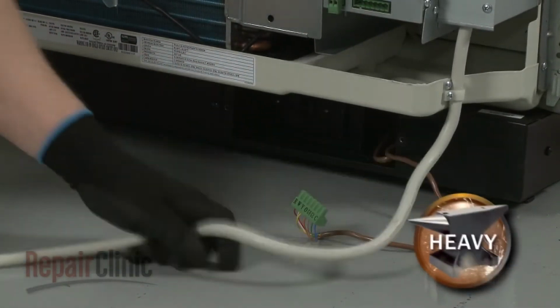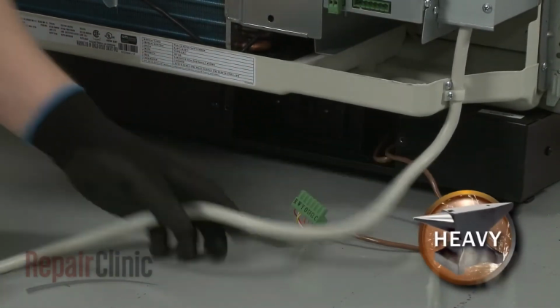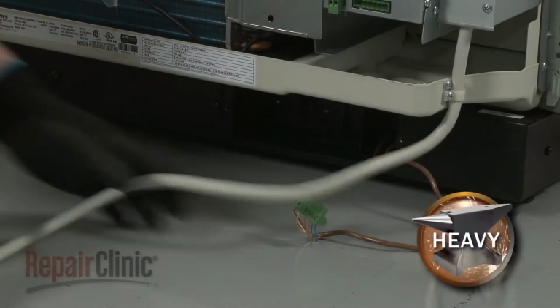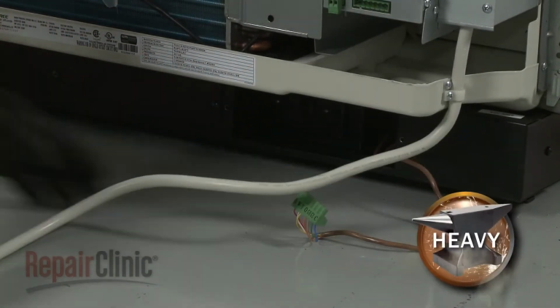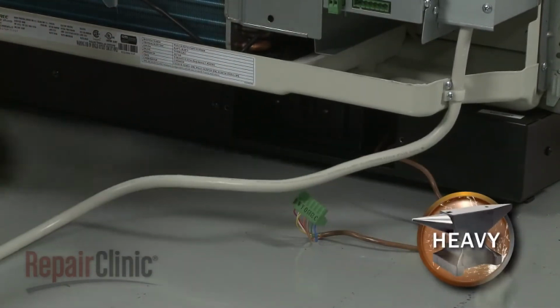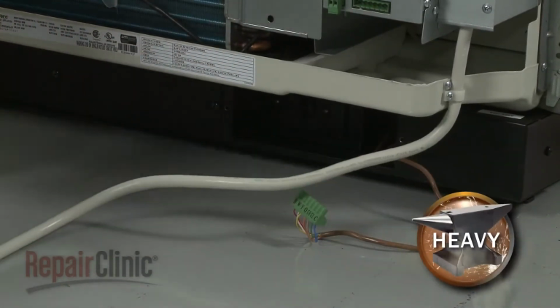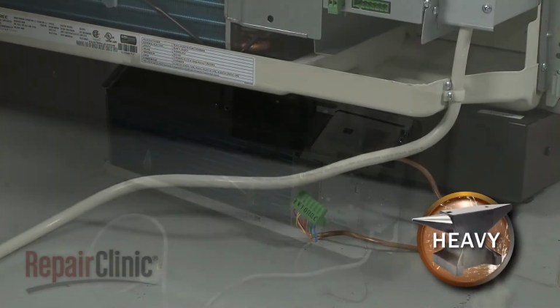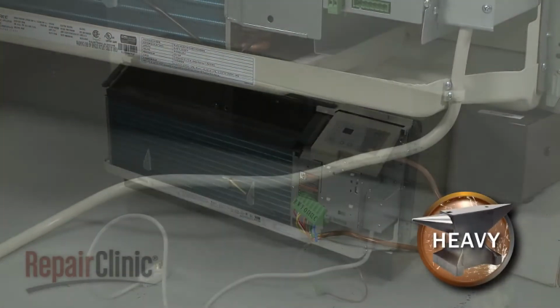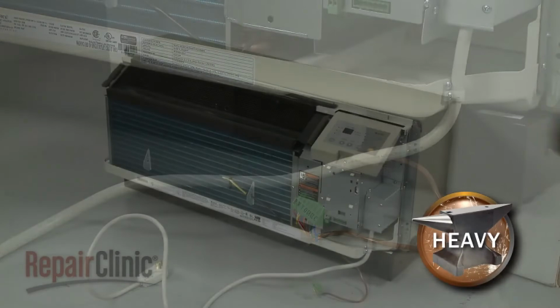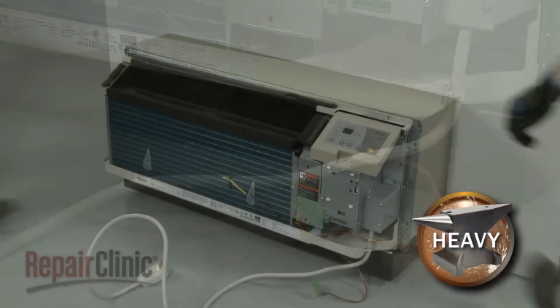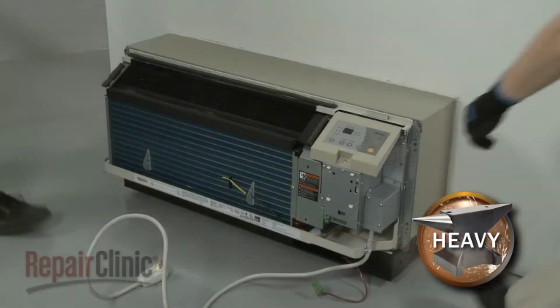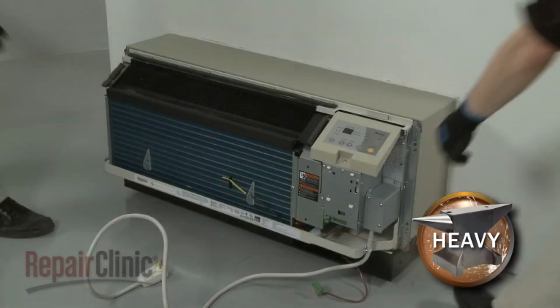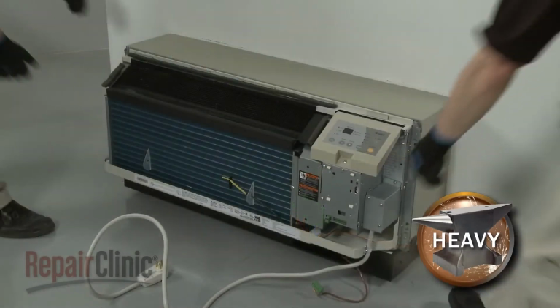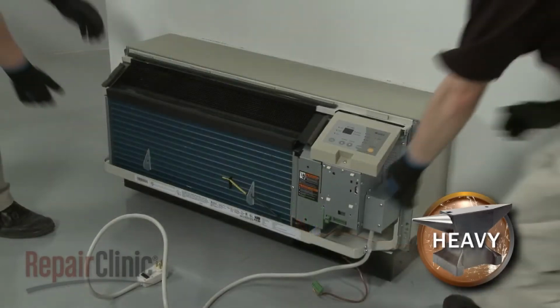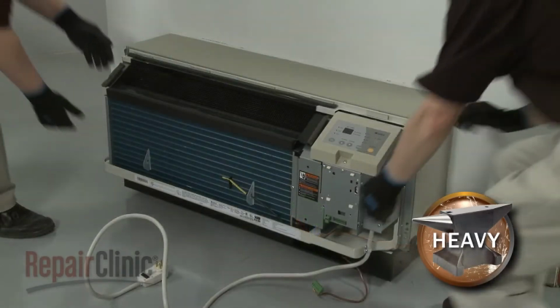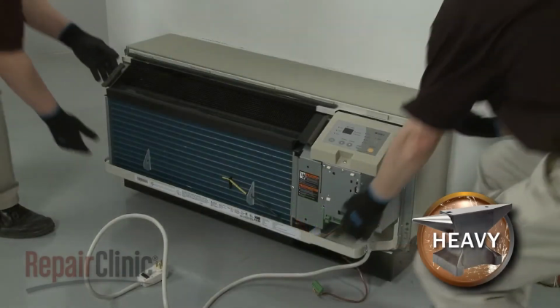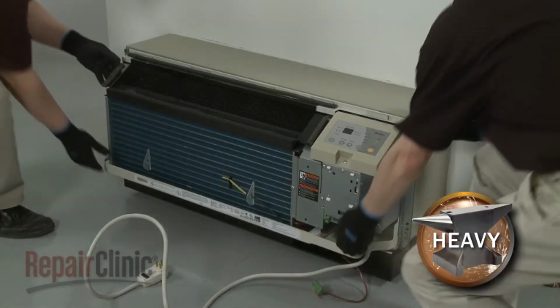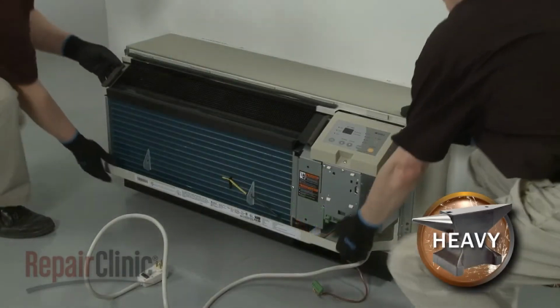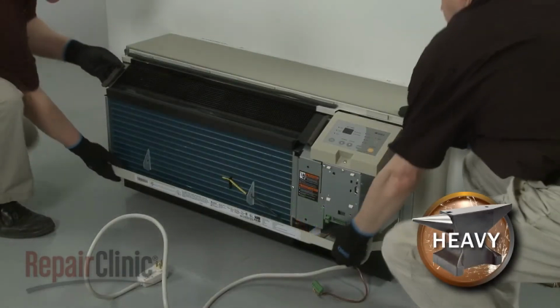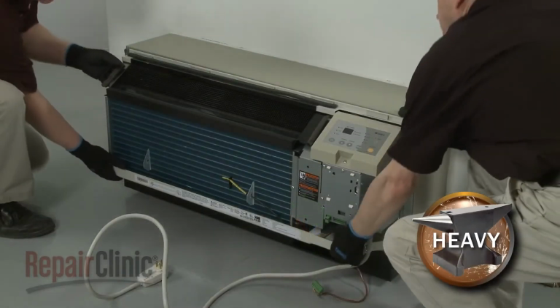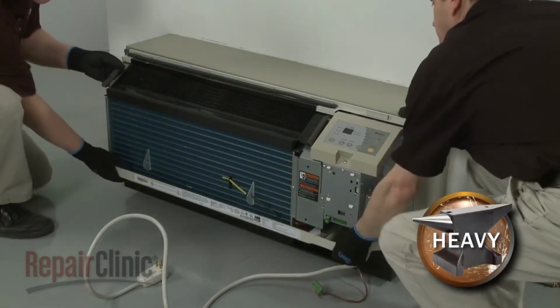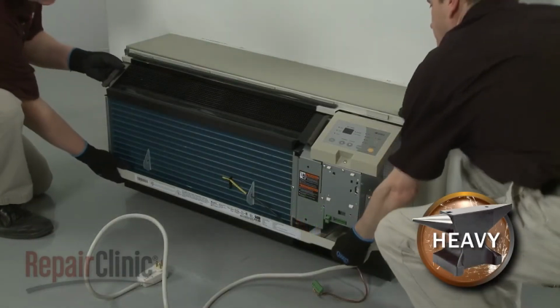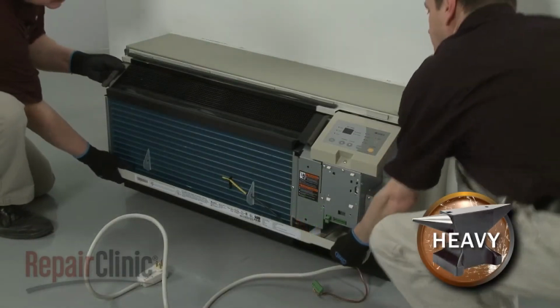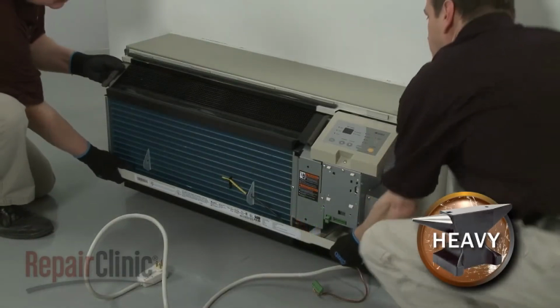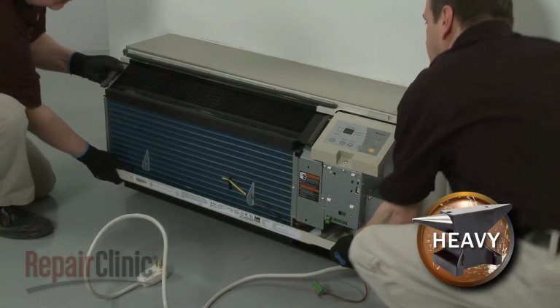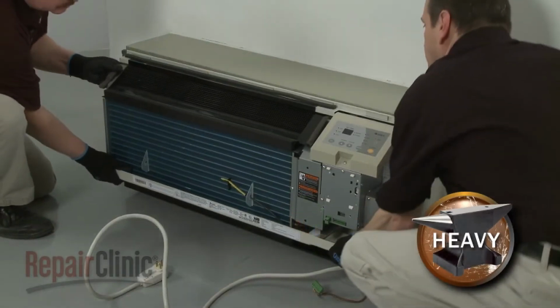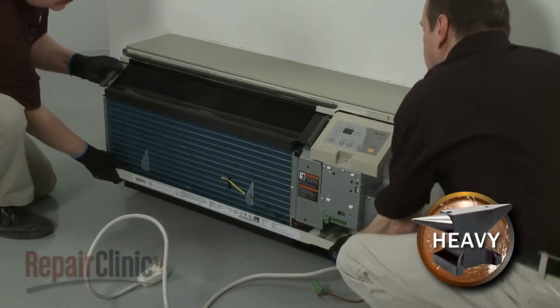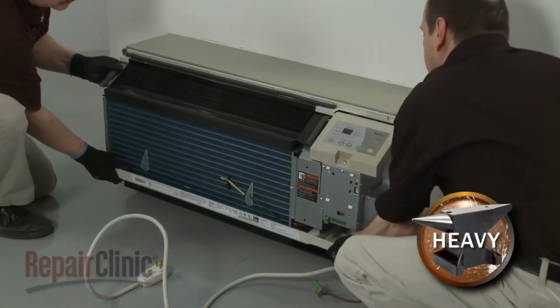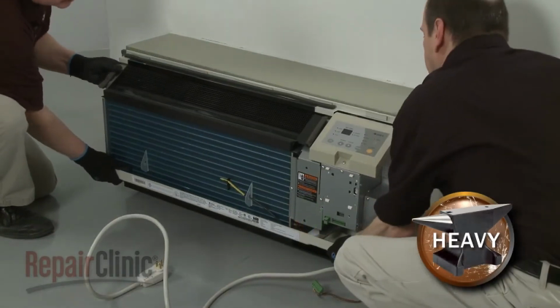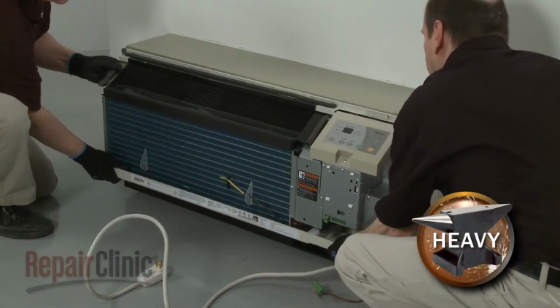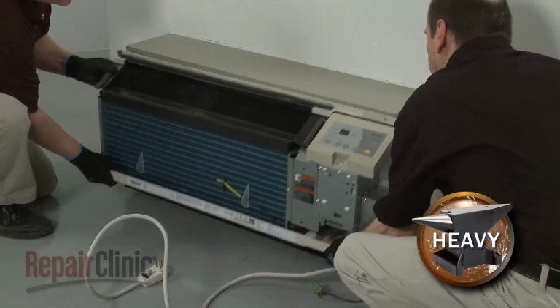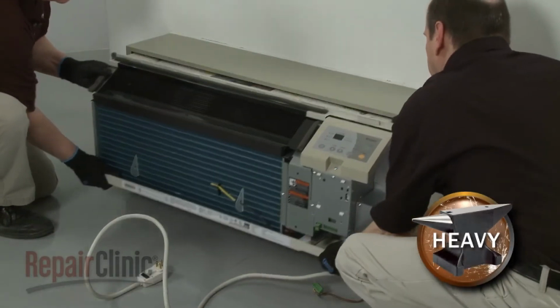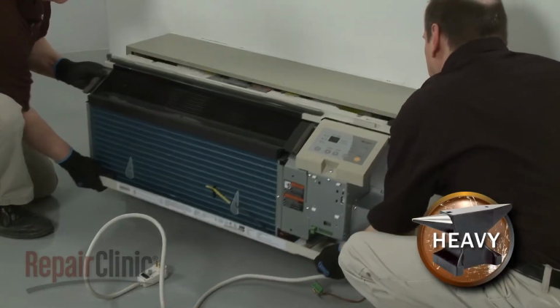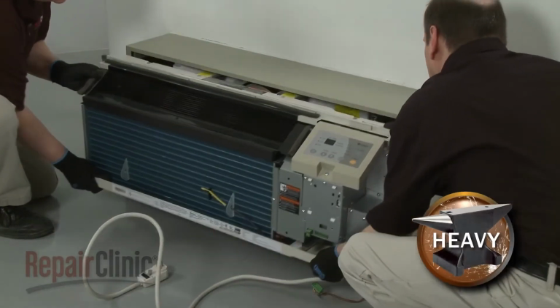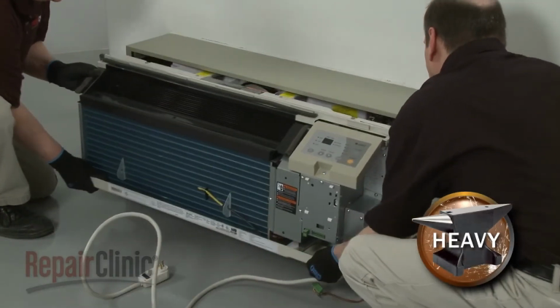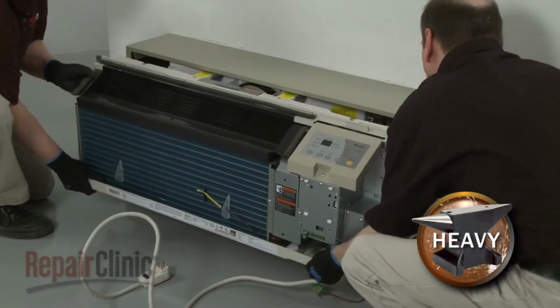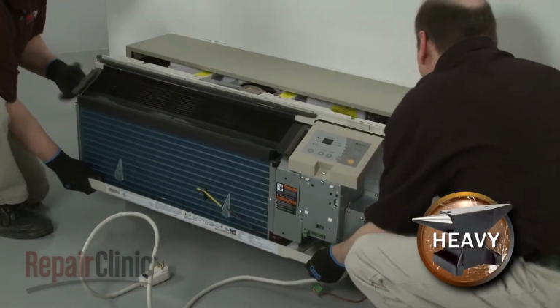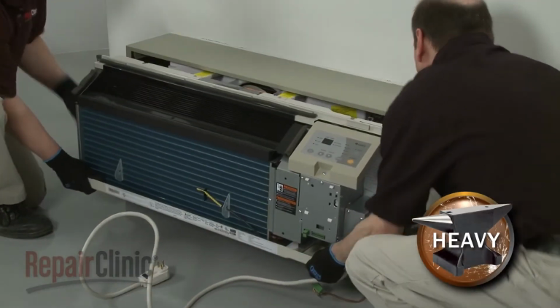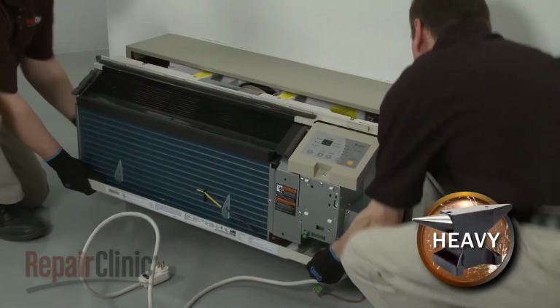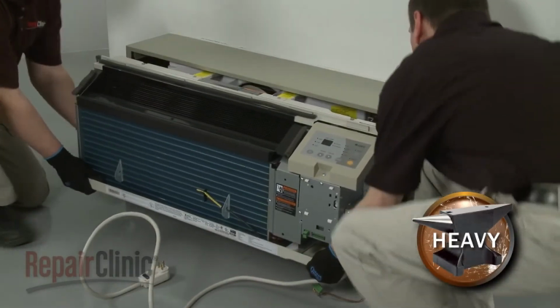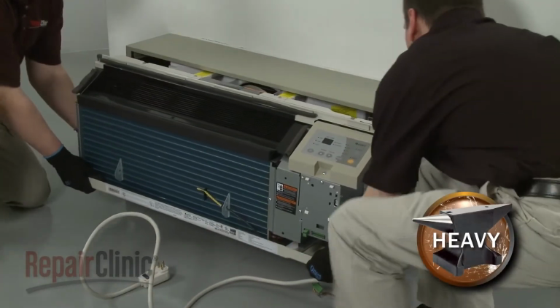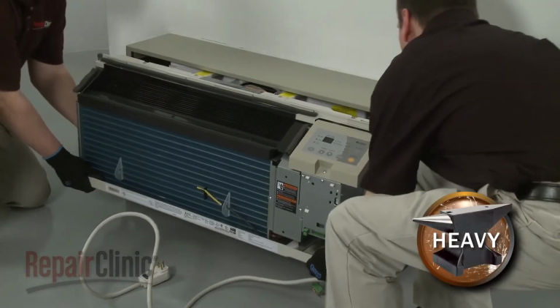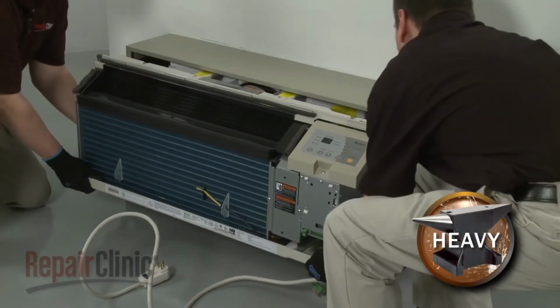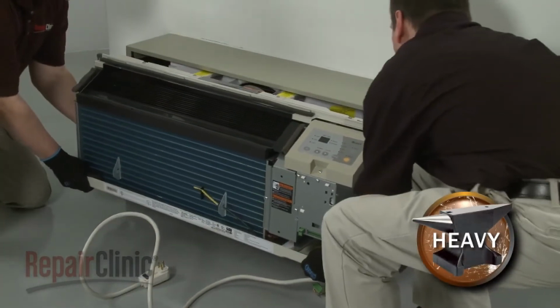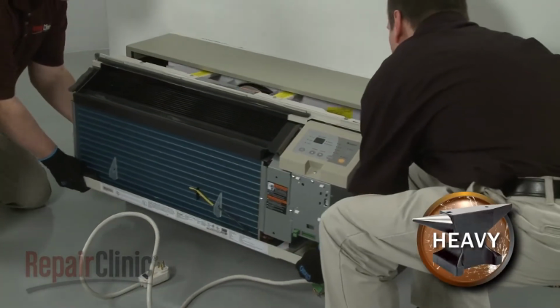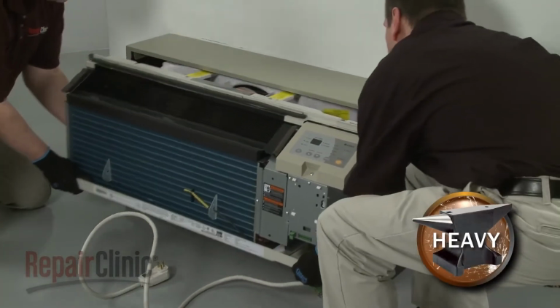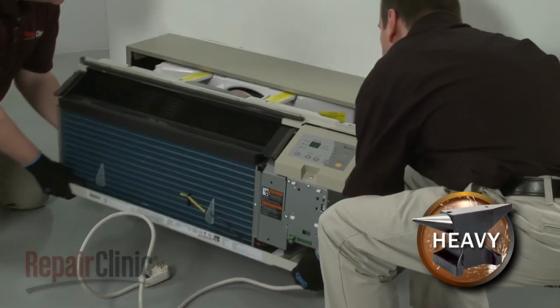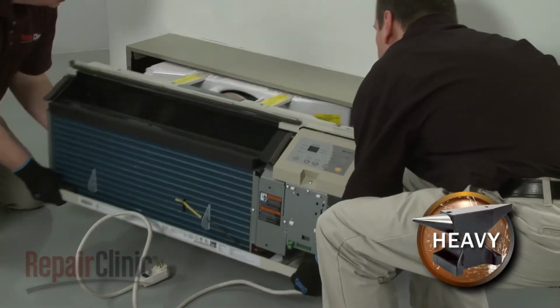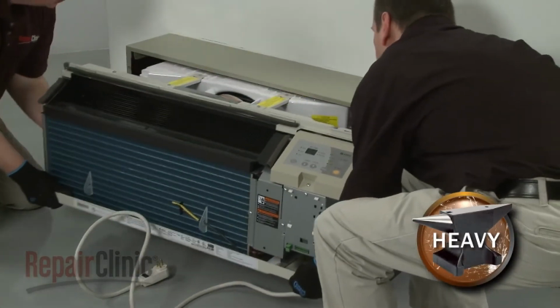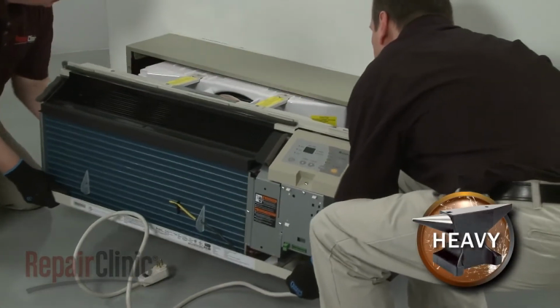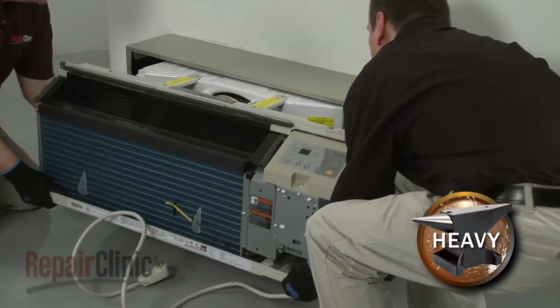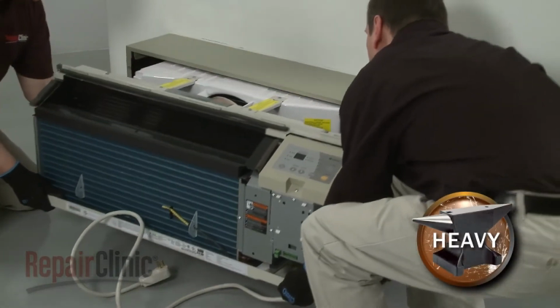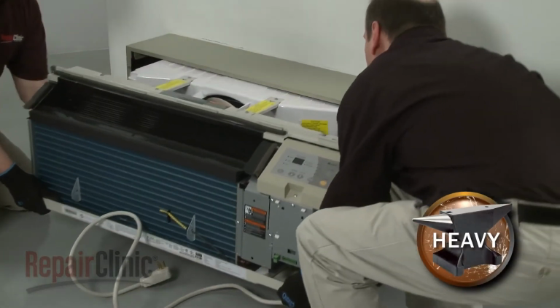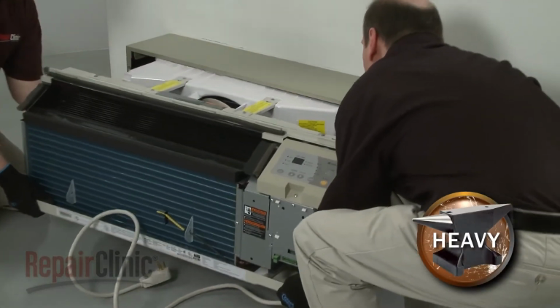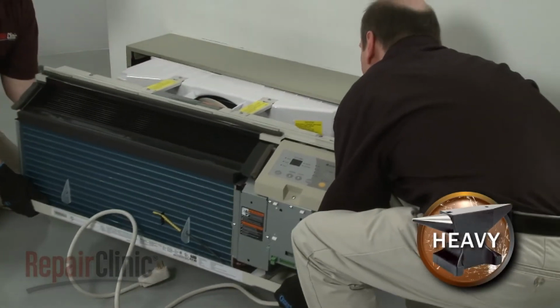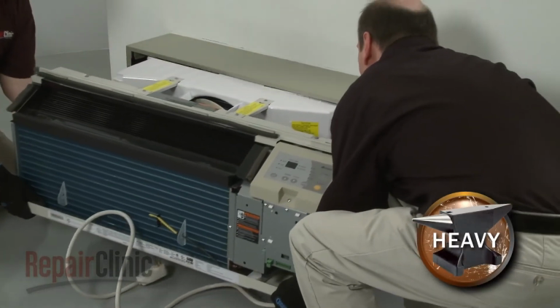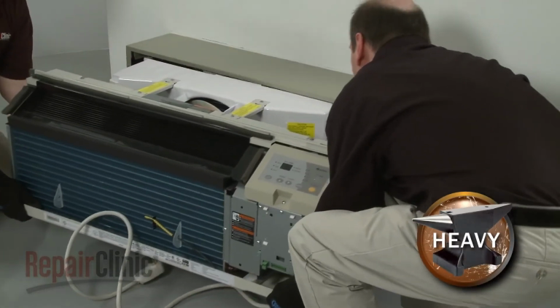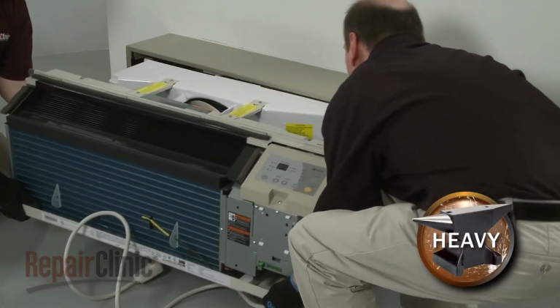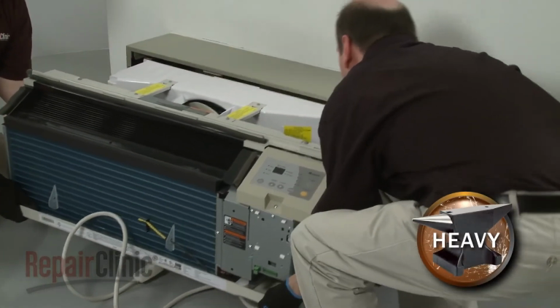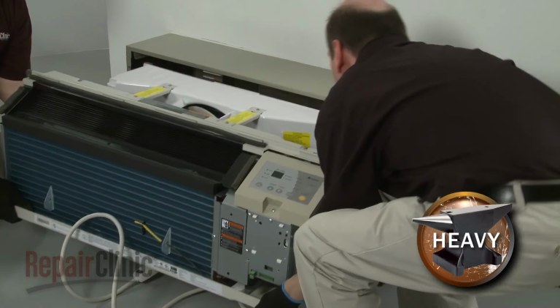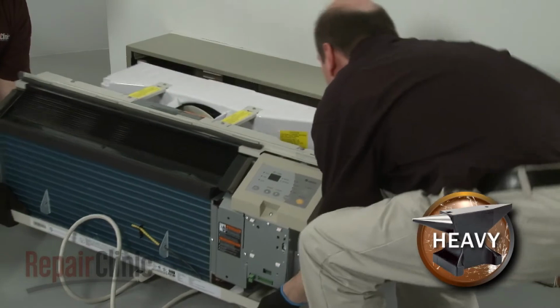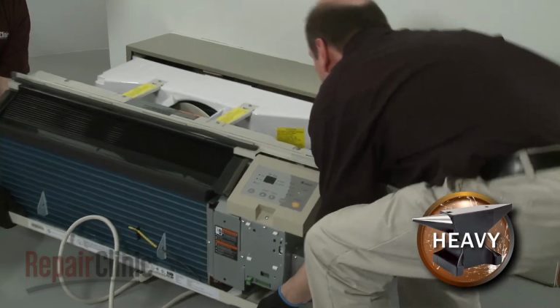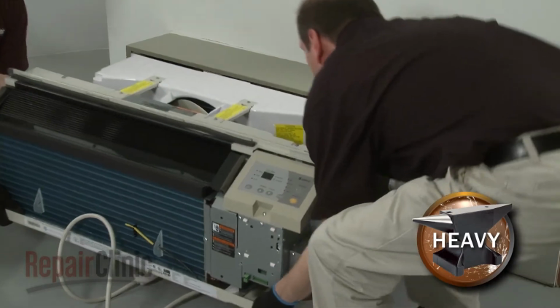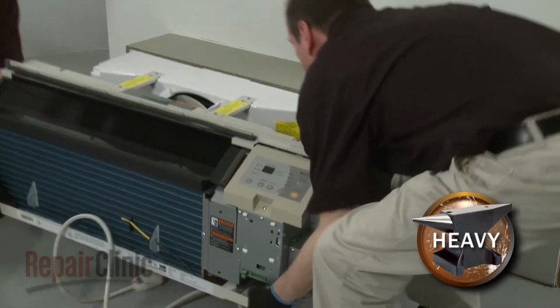Now have an assistant help you to slide the unit out of the sleeve and set it on a towel or blanket.